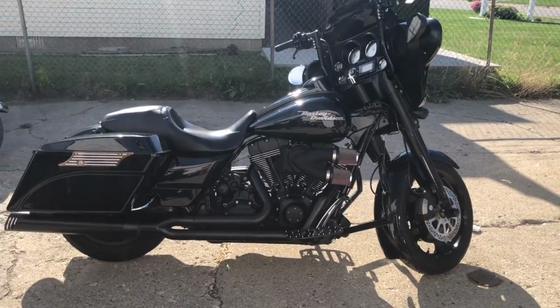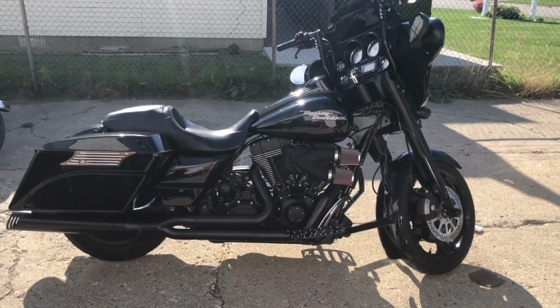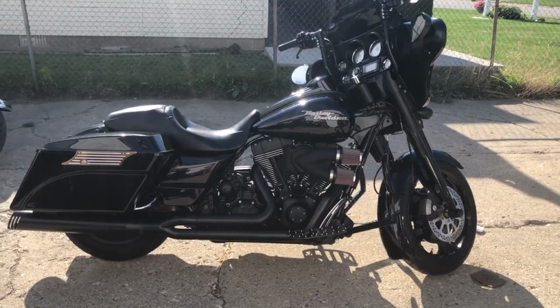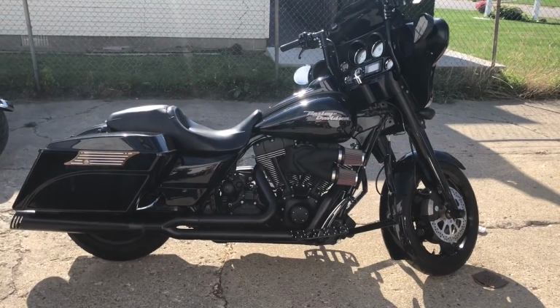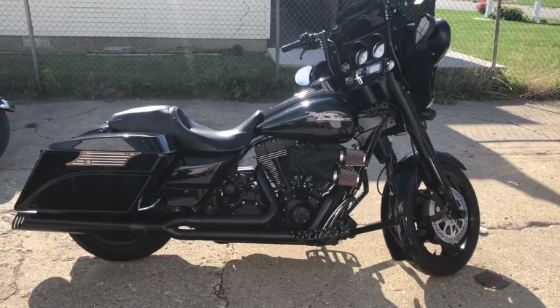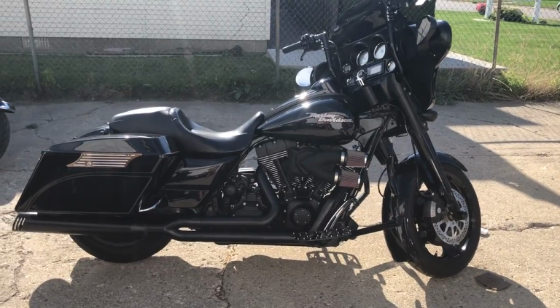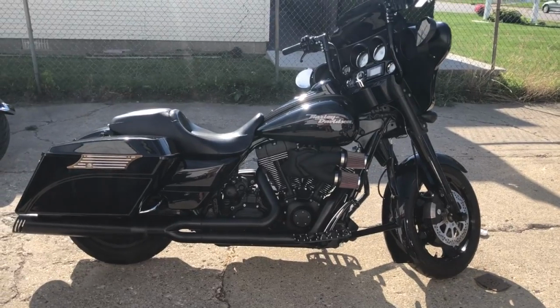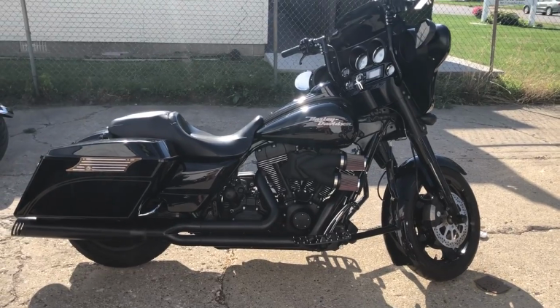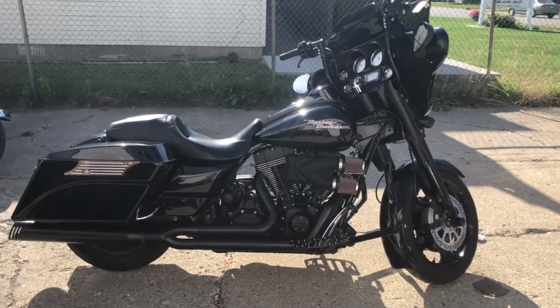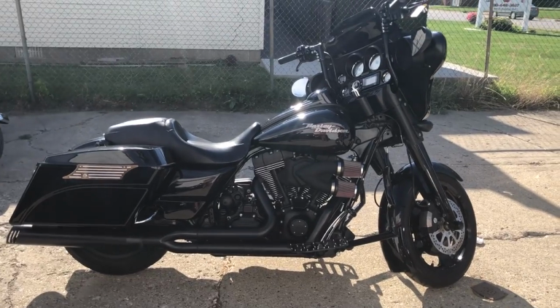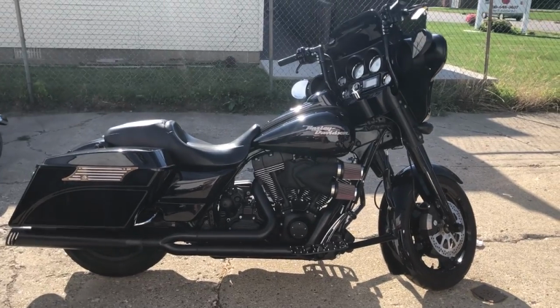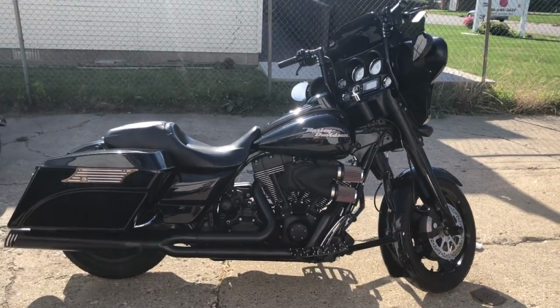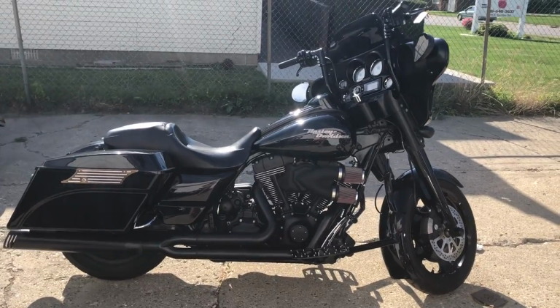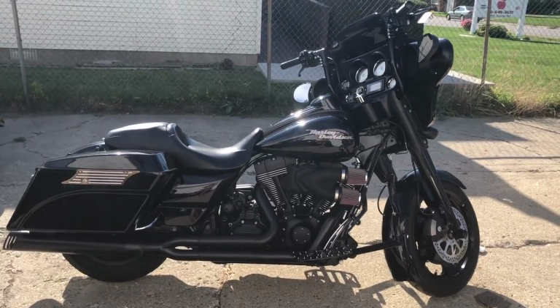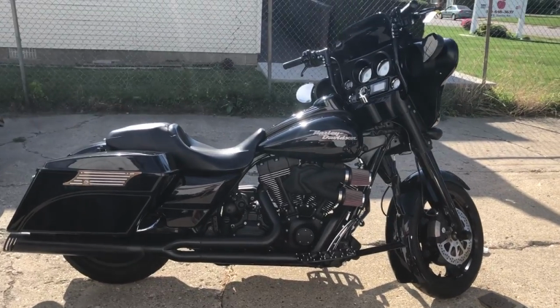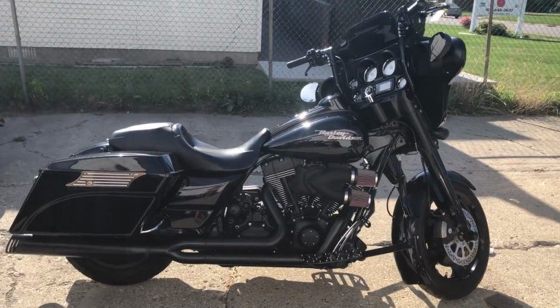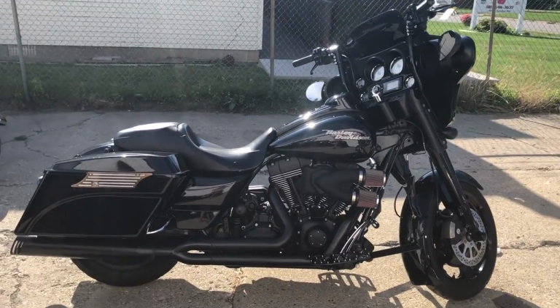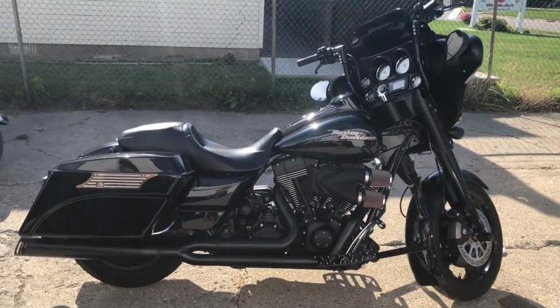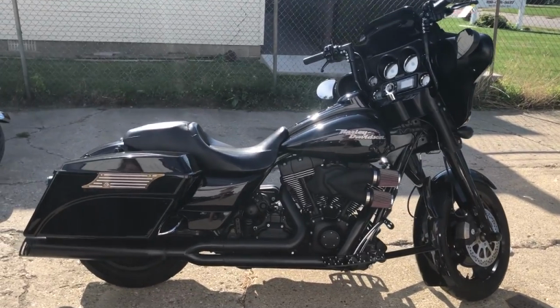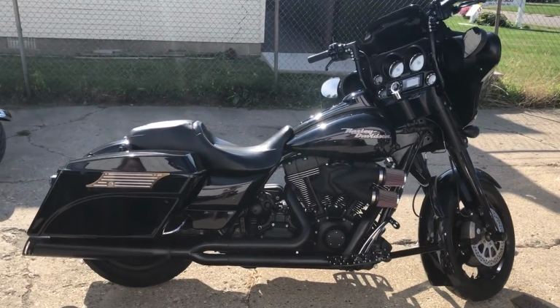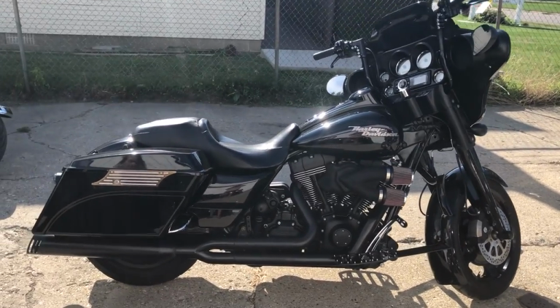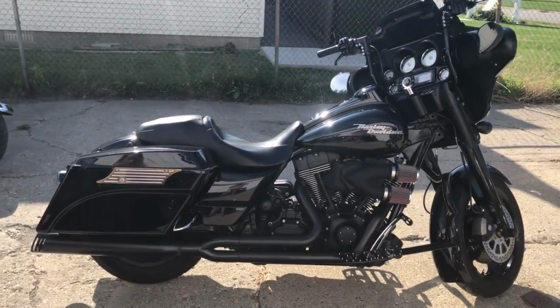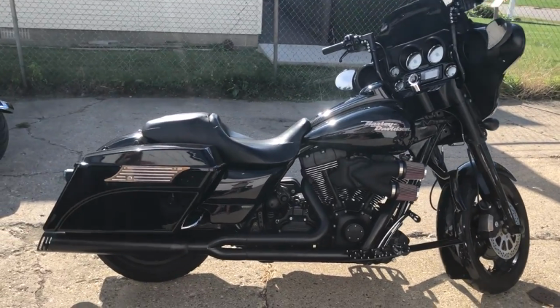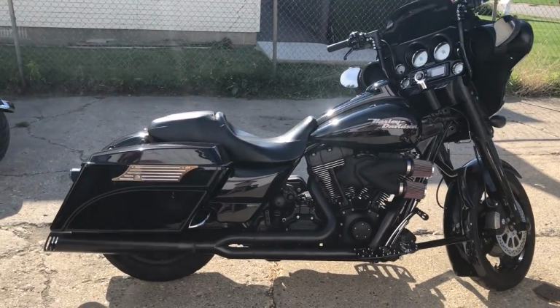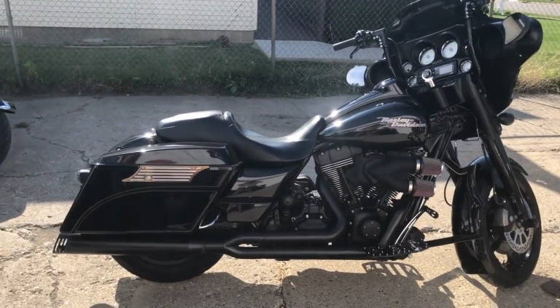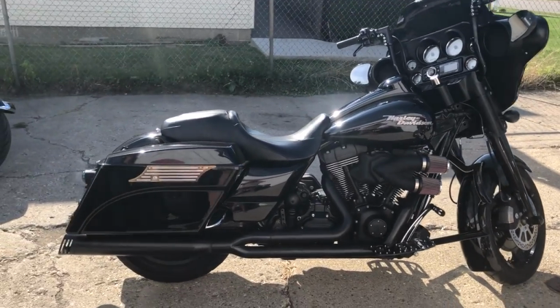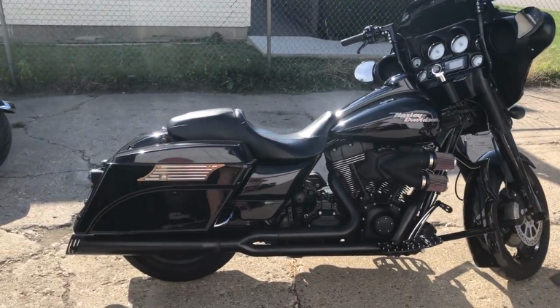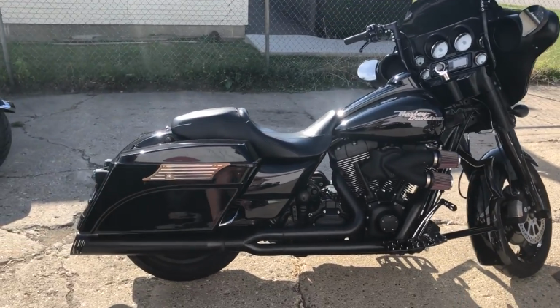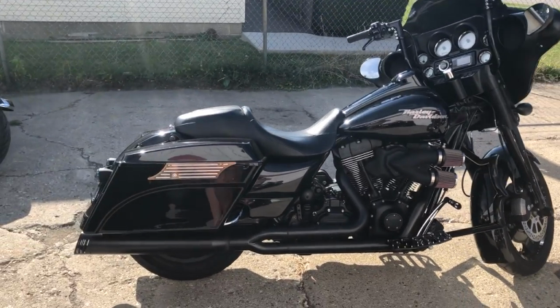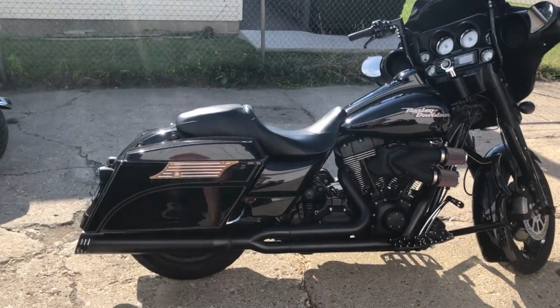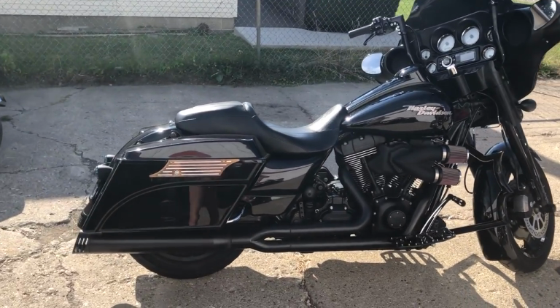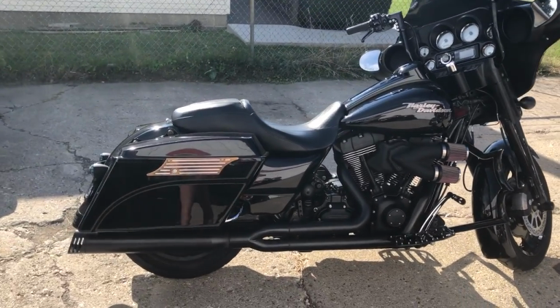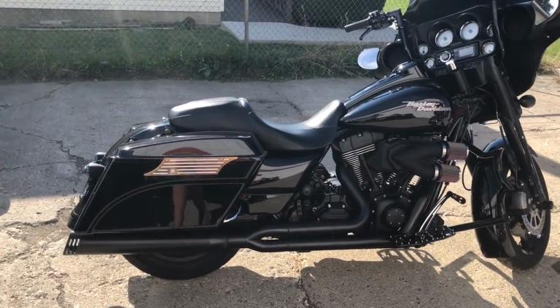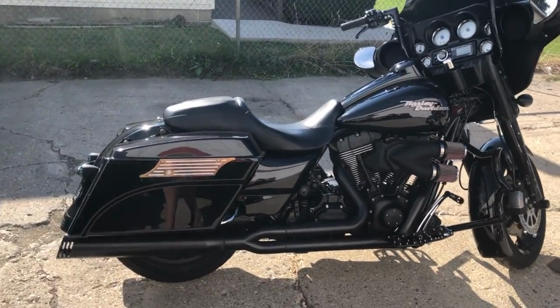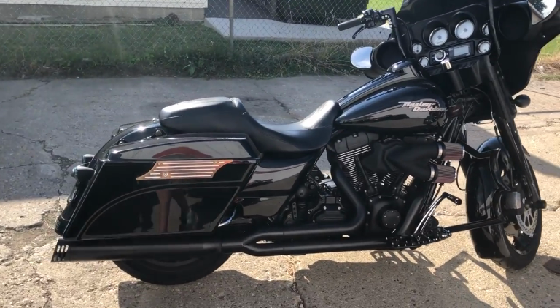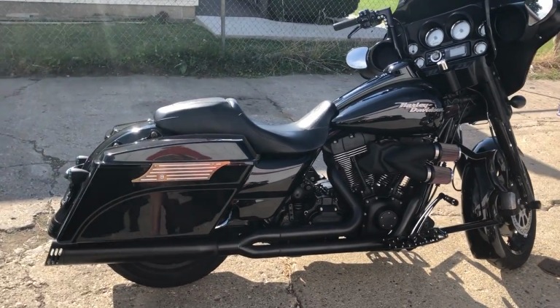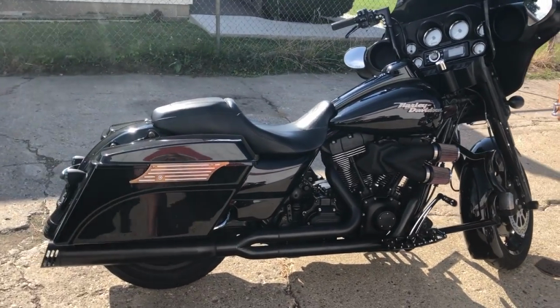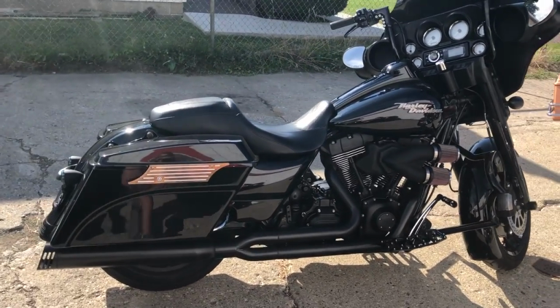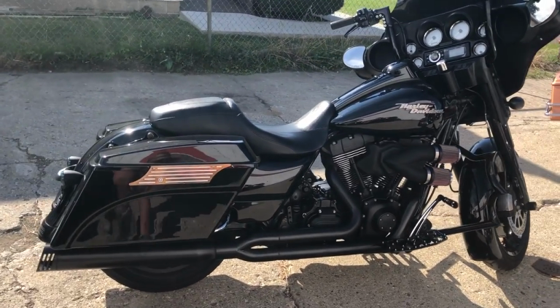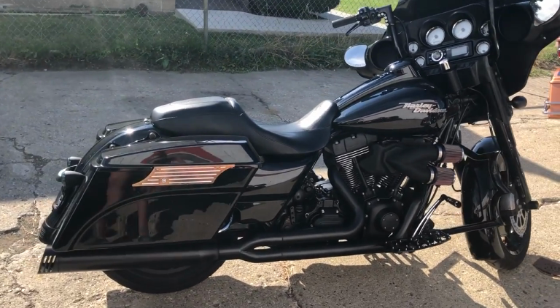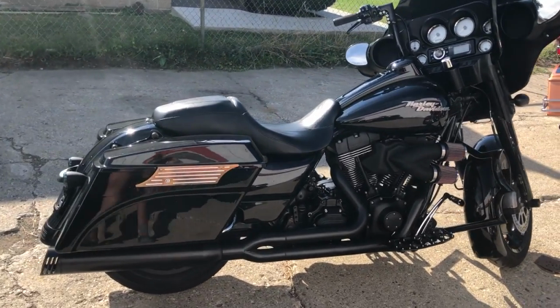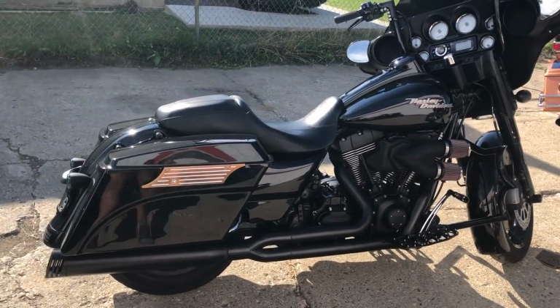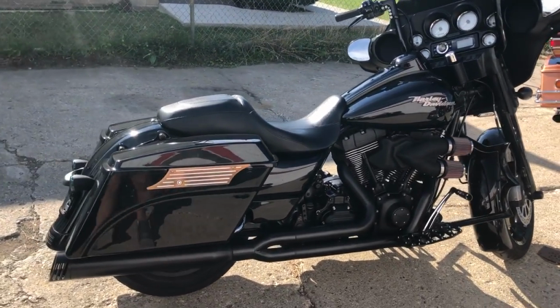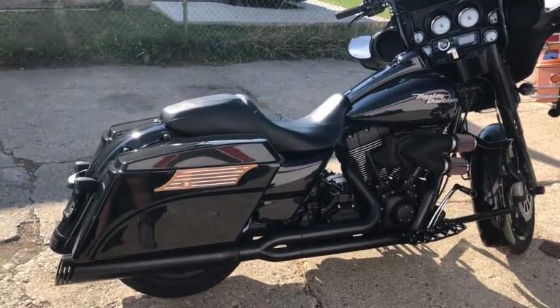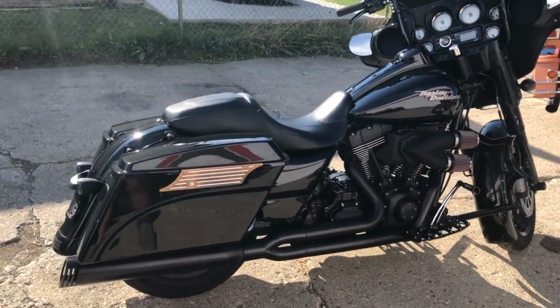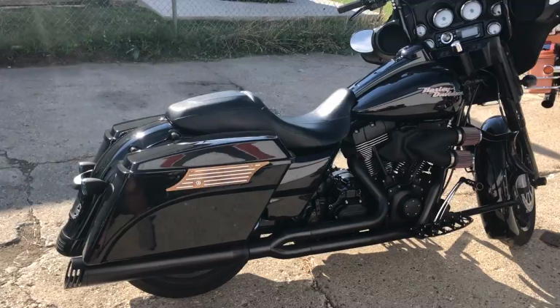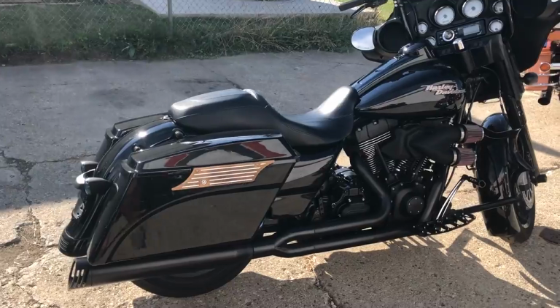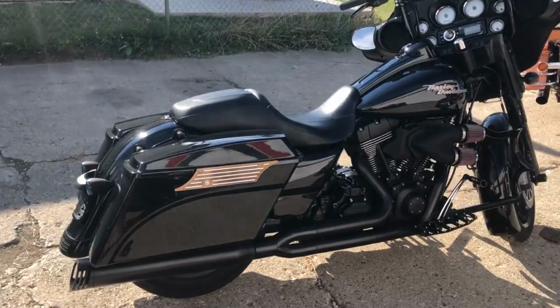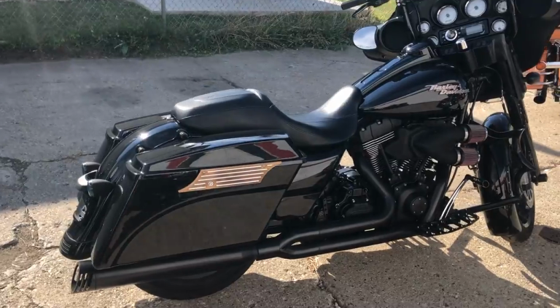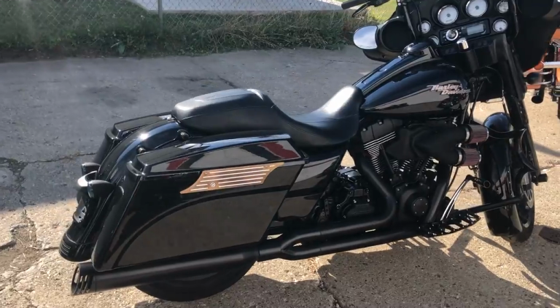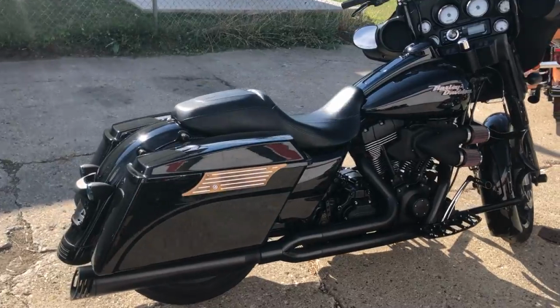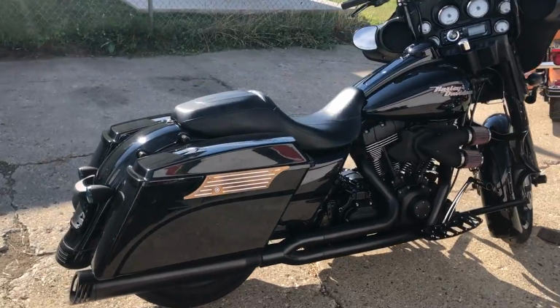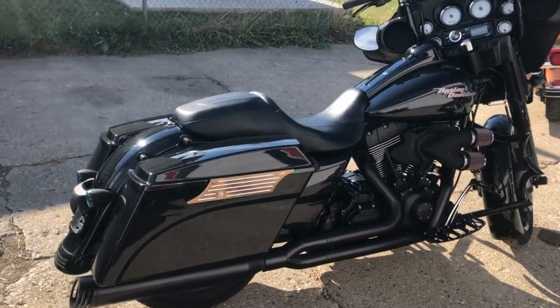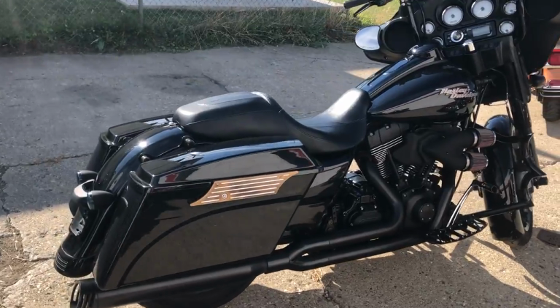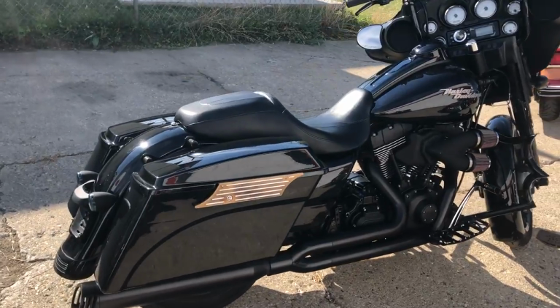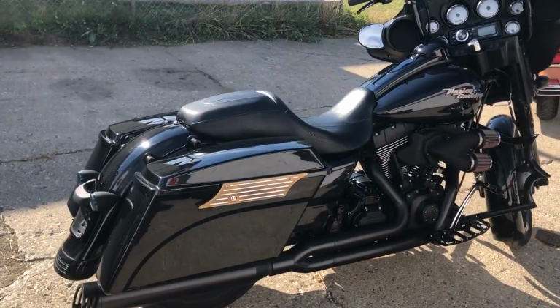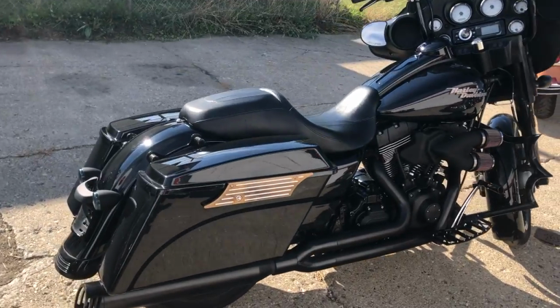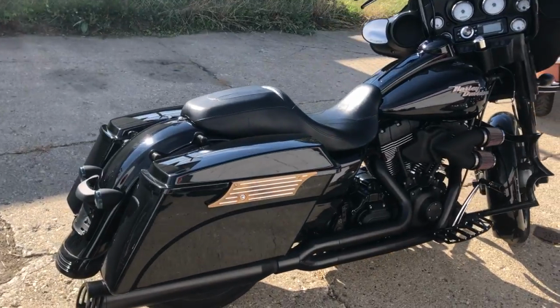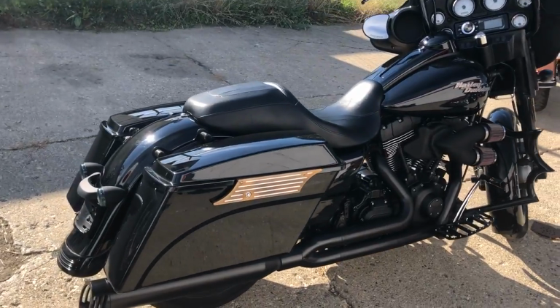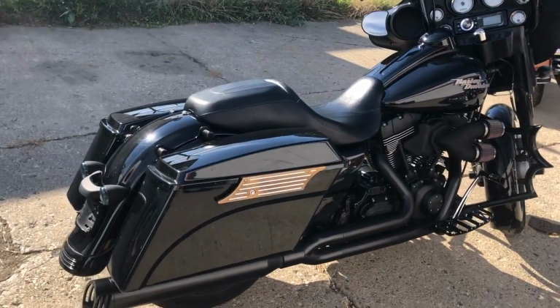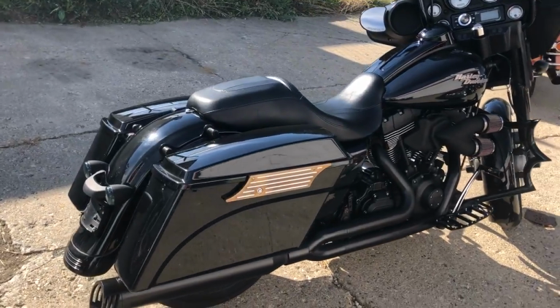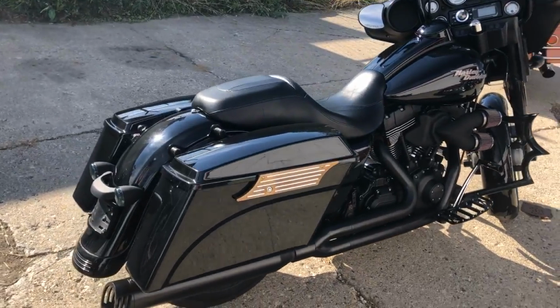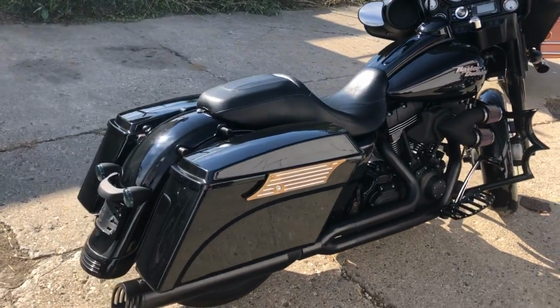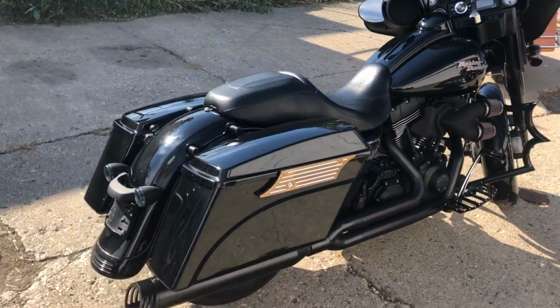Approvalpowersports.com here. We just got a new shipment of bikes. This here is a Harley Street Glide, all blacked out and loaded with extras.